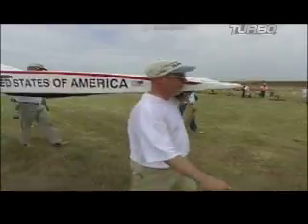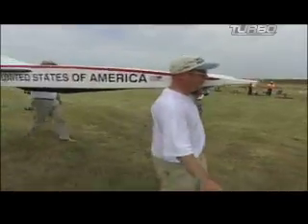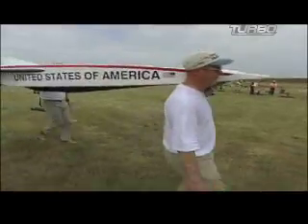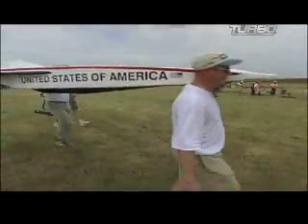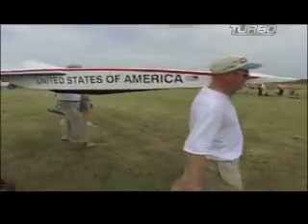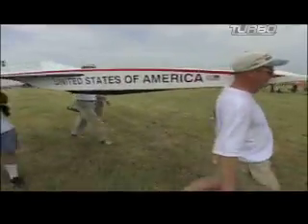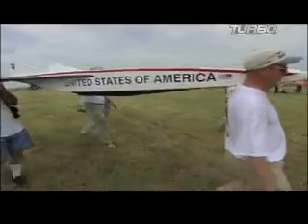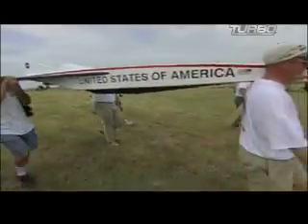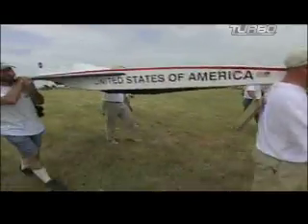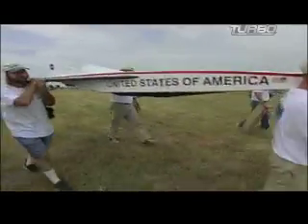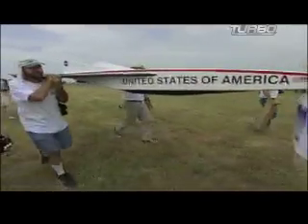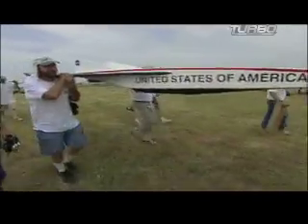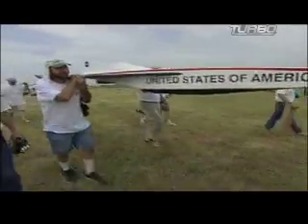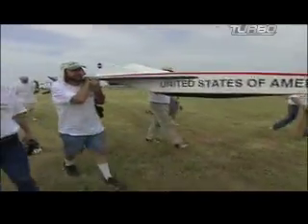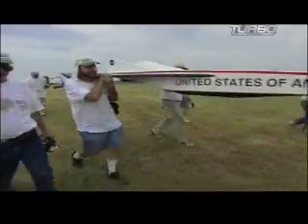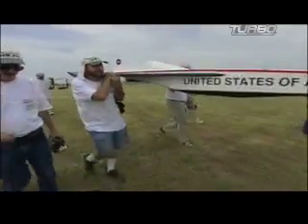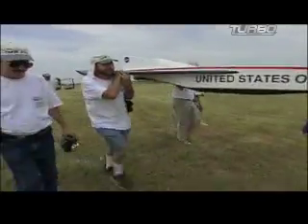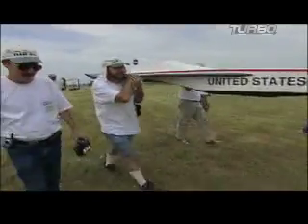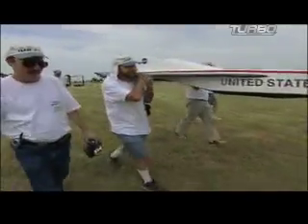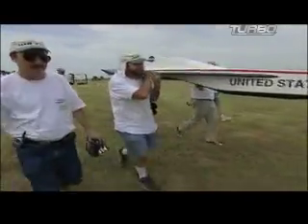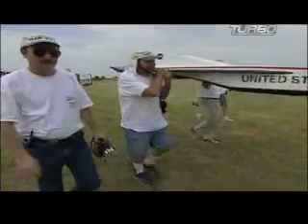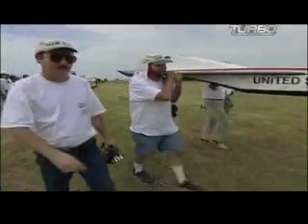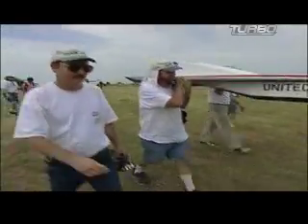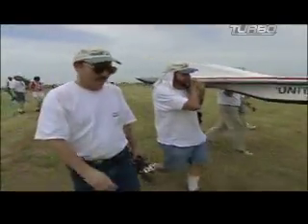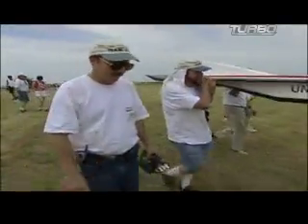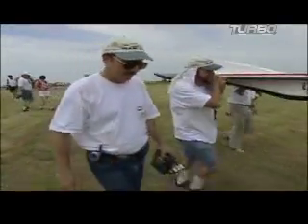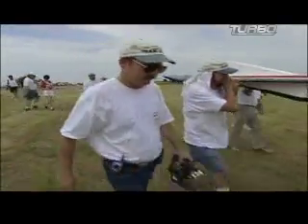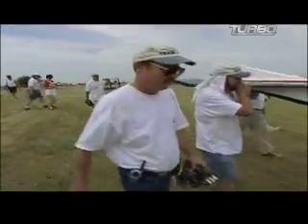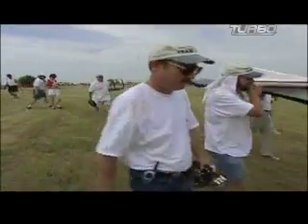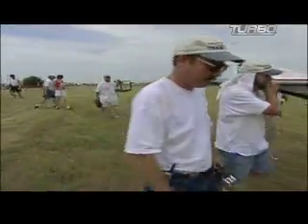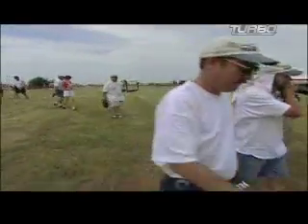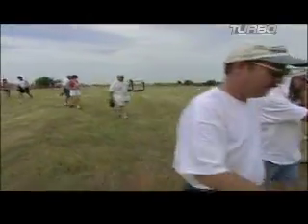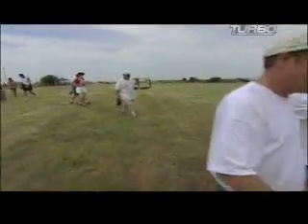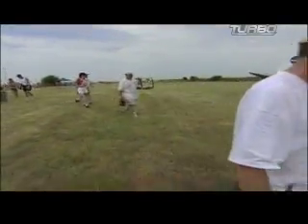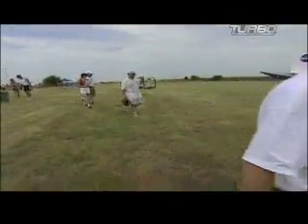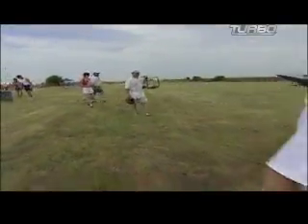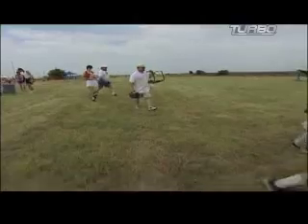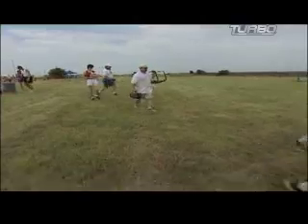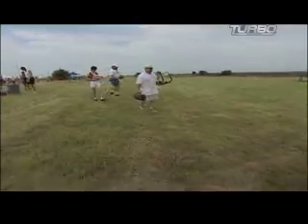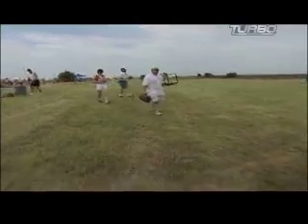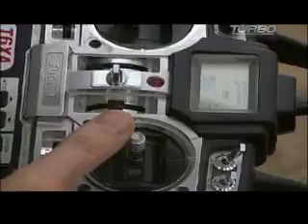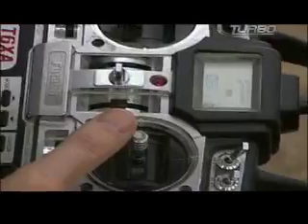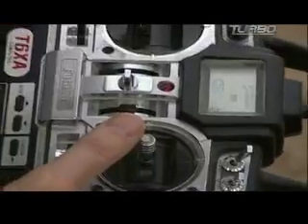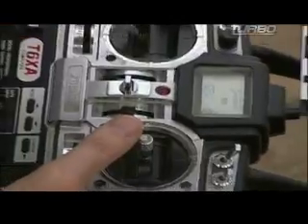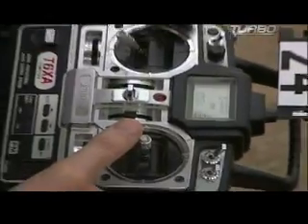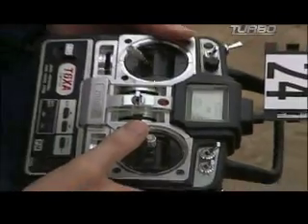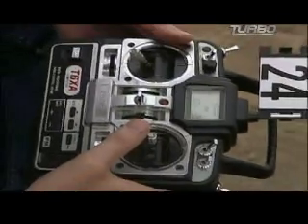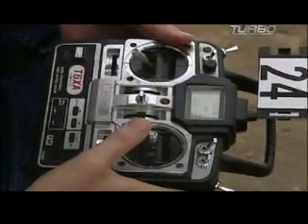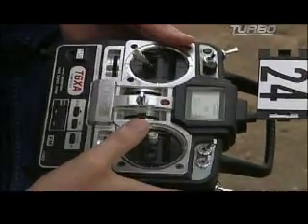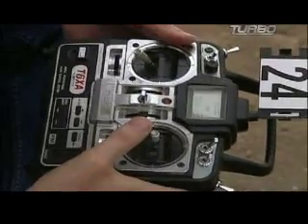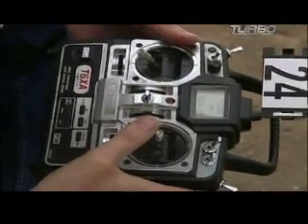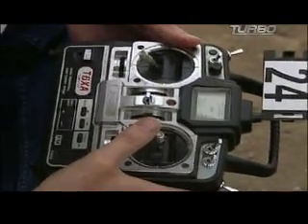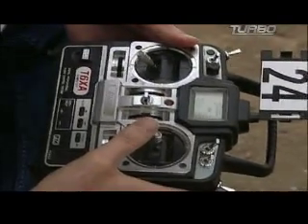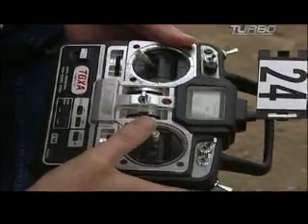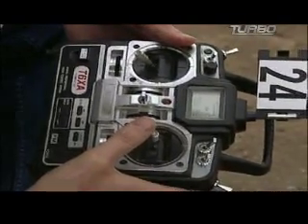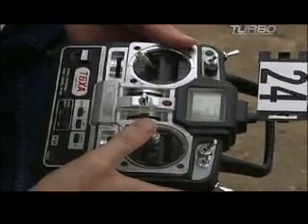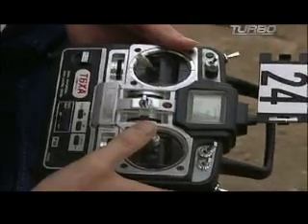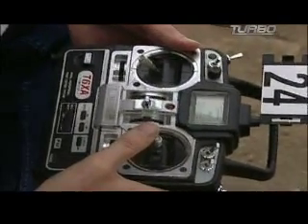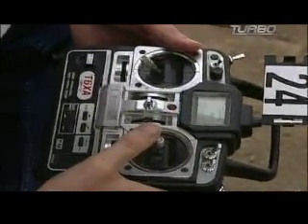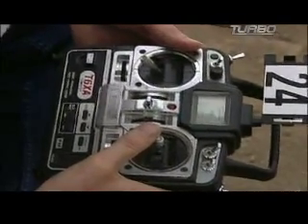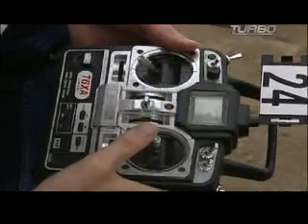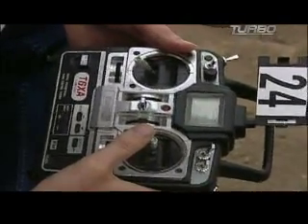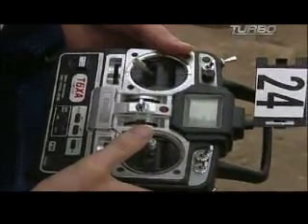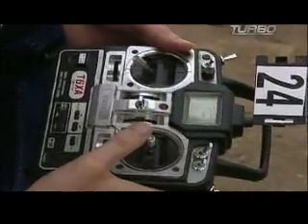Instead of coming back to Earth under a parachute, the X-30 makes a more graceful return, gliding down under radio control.